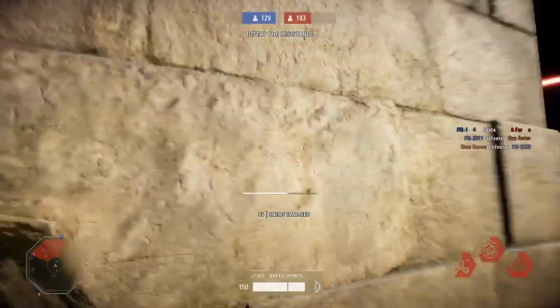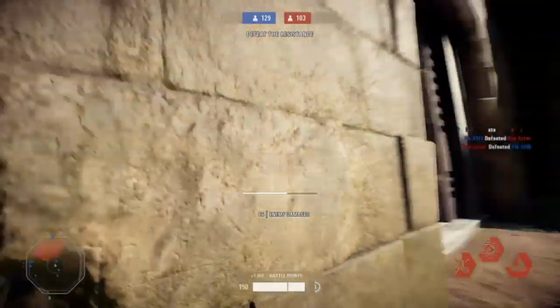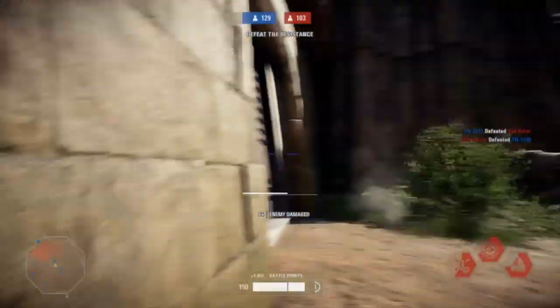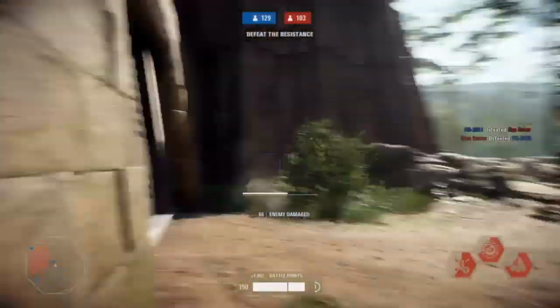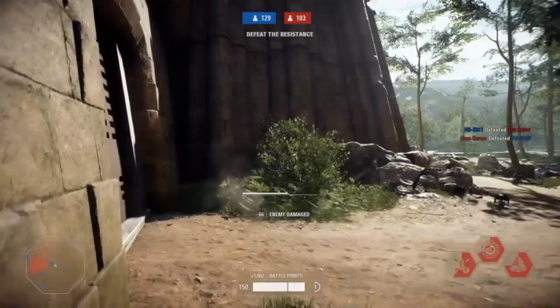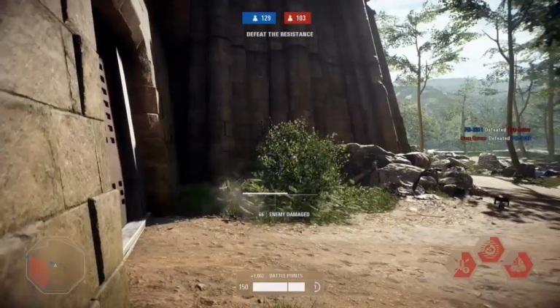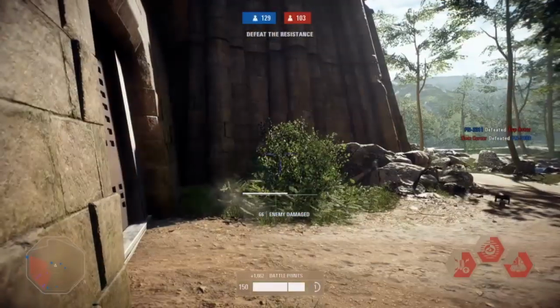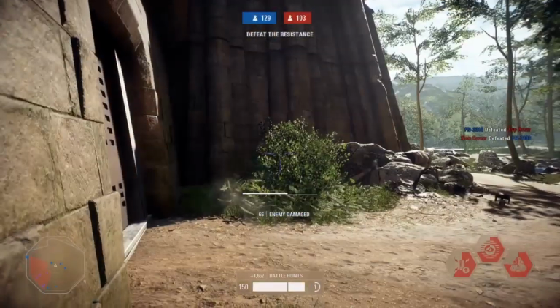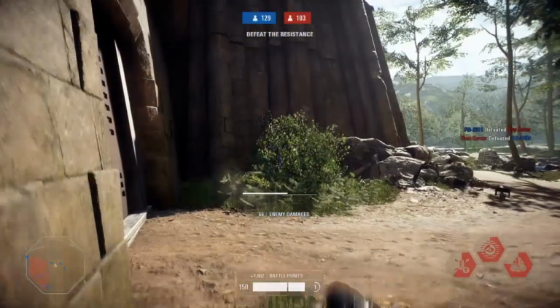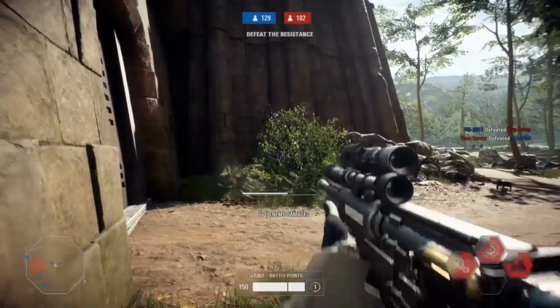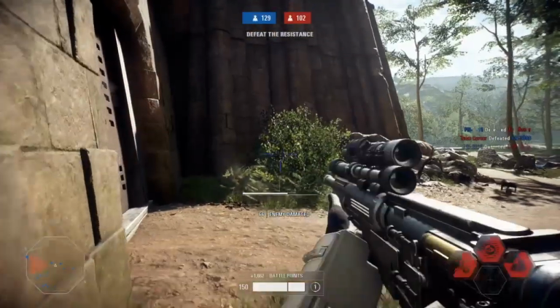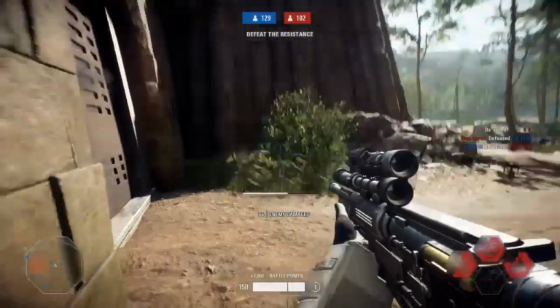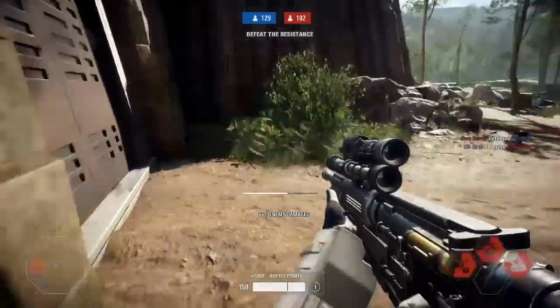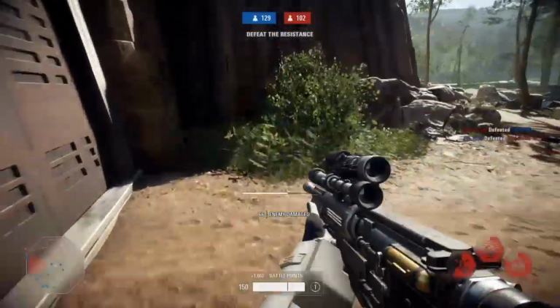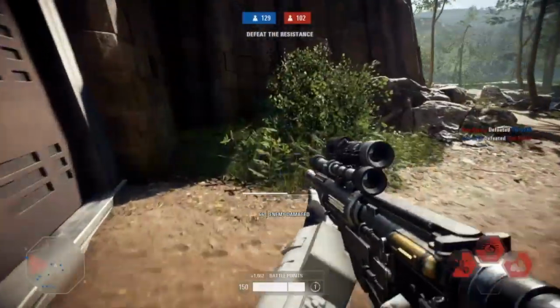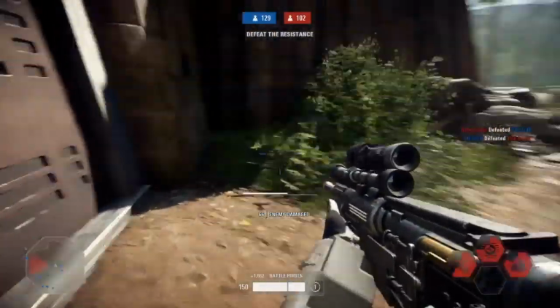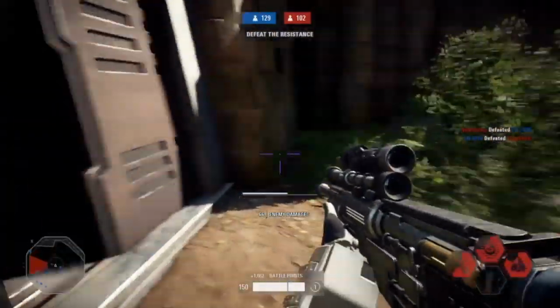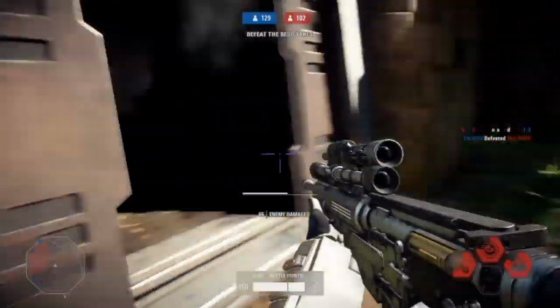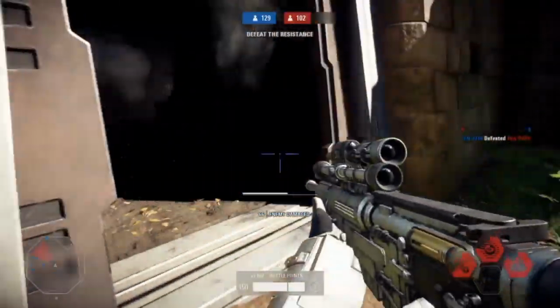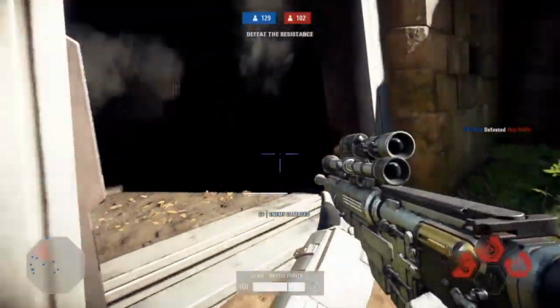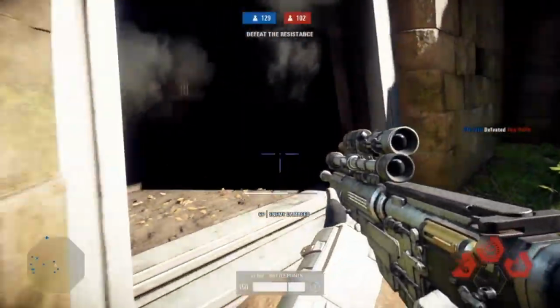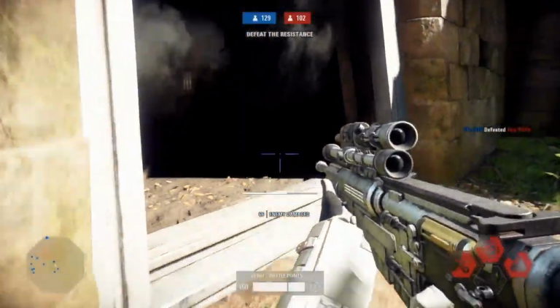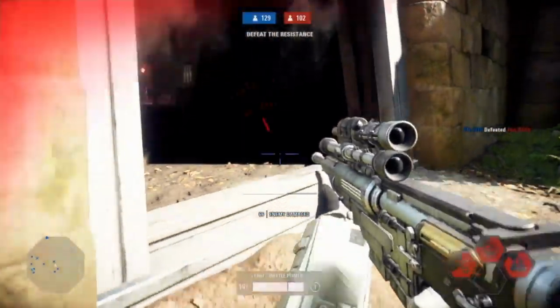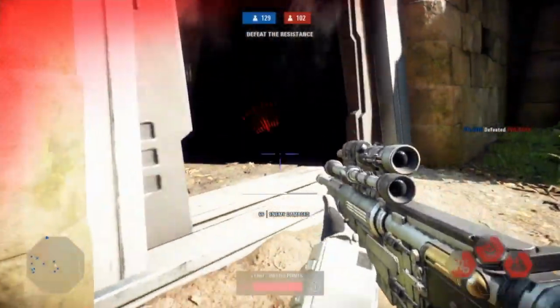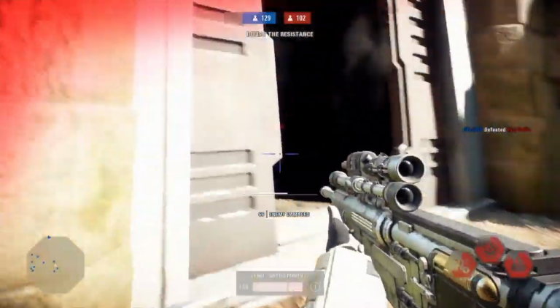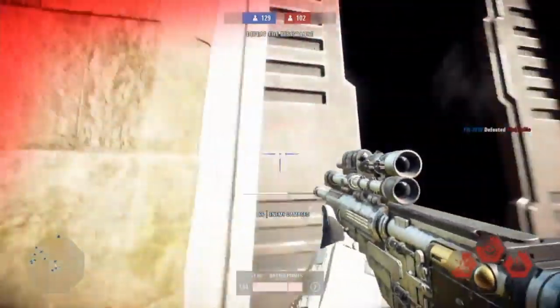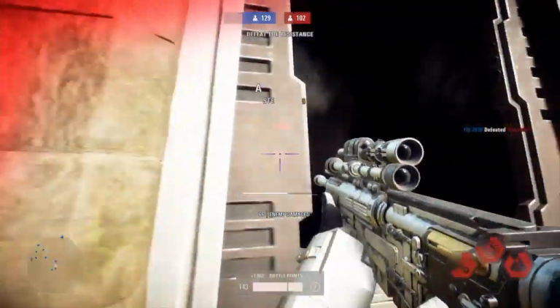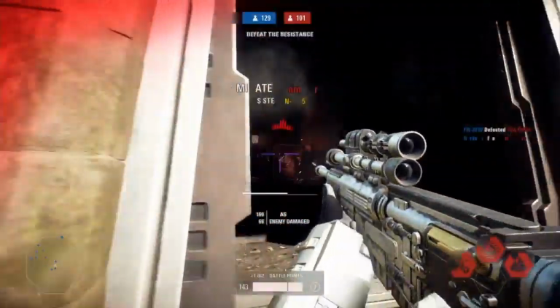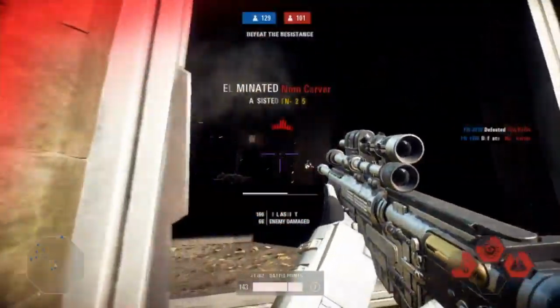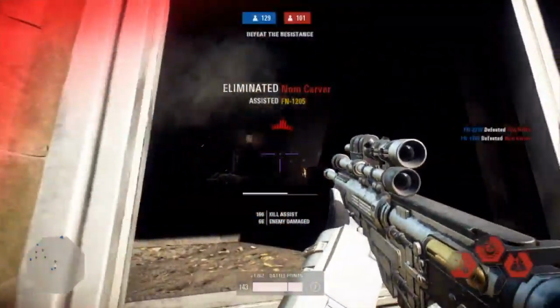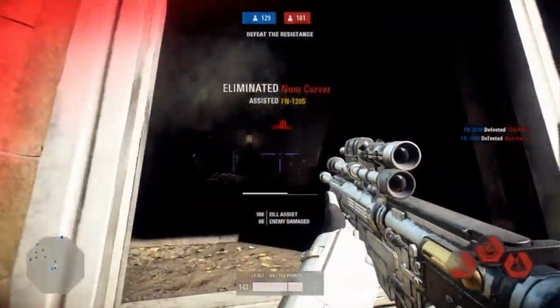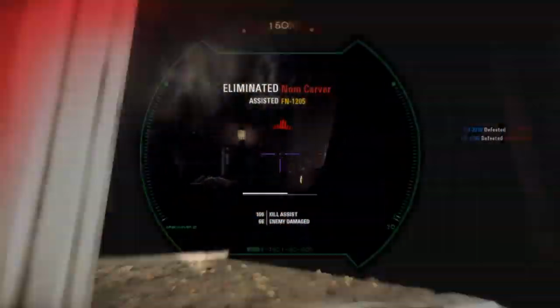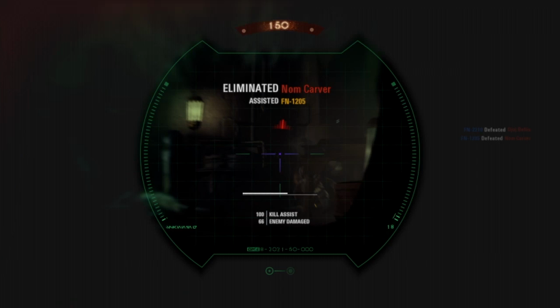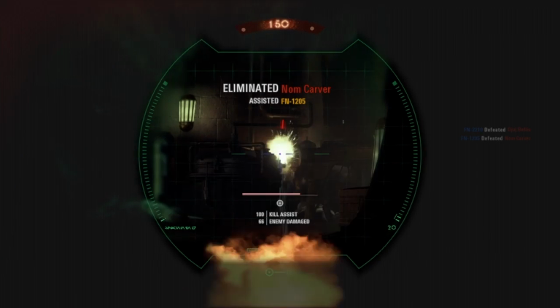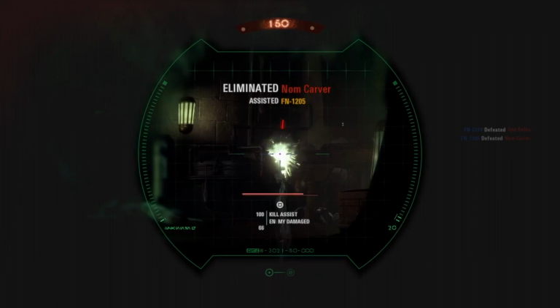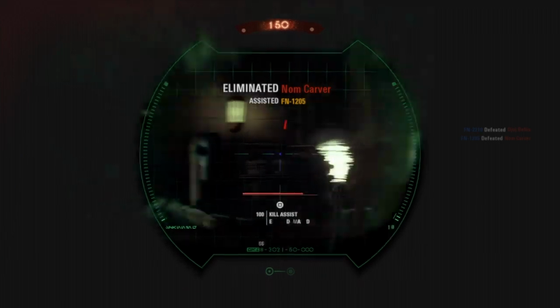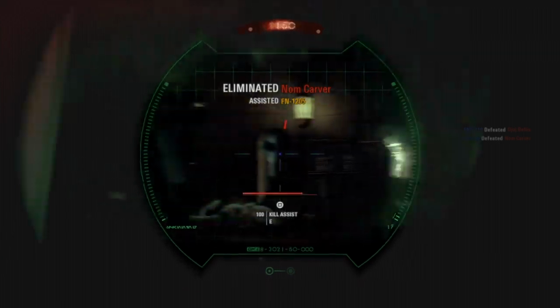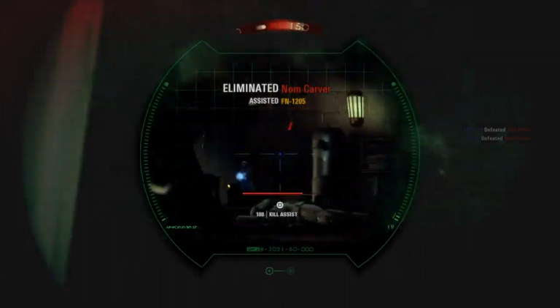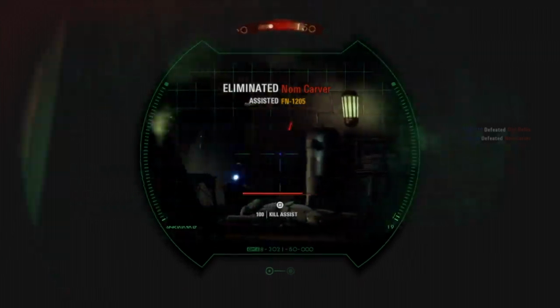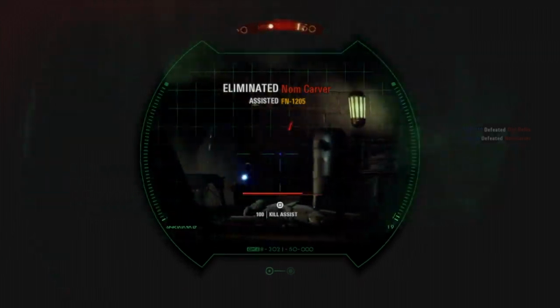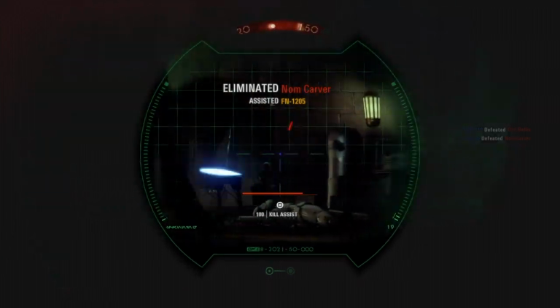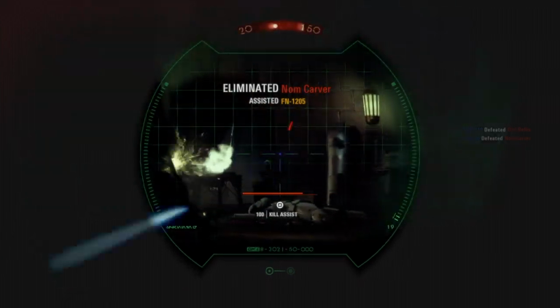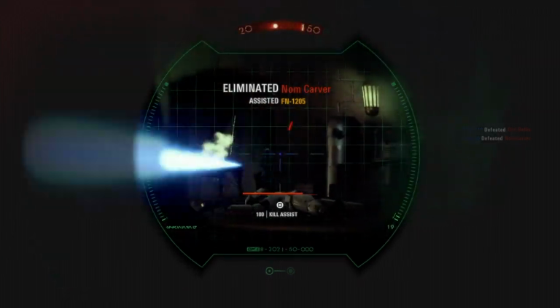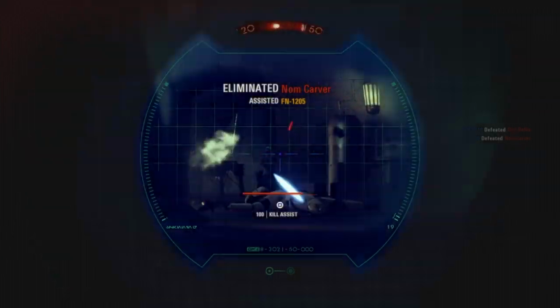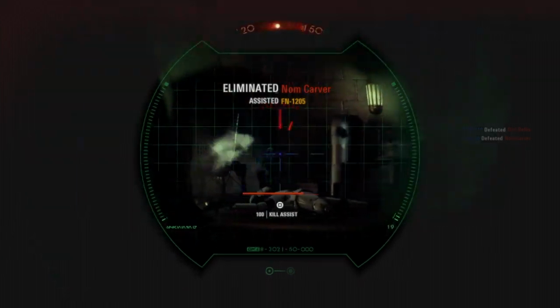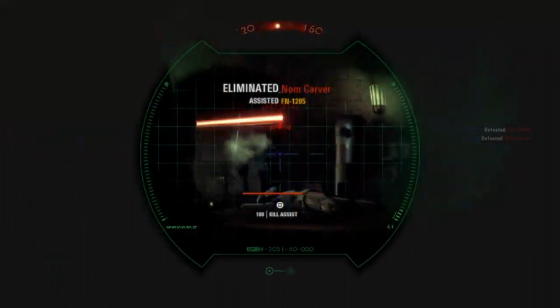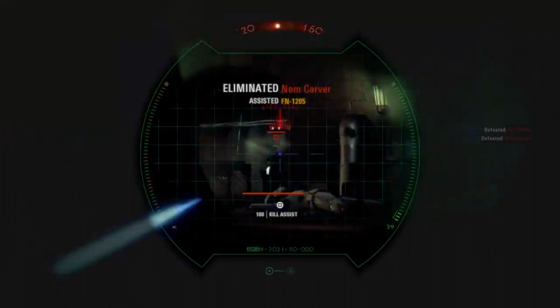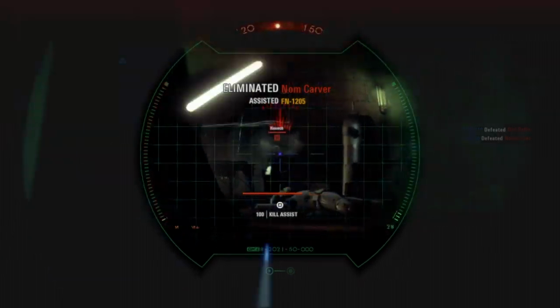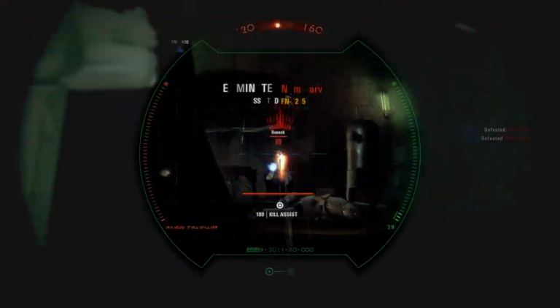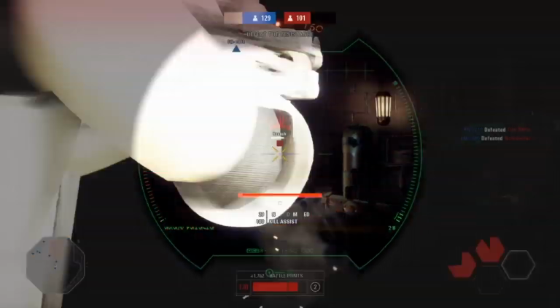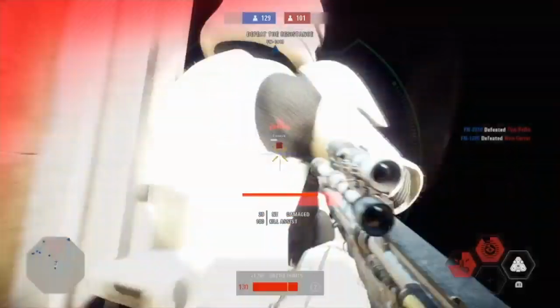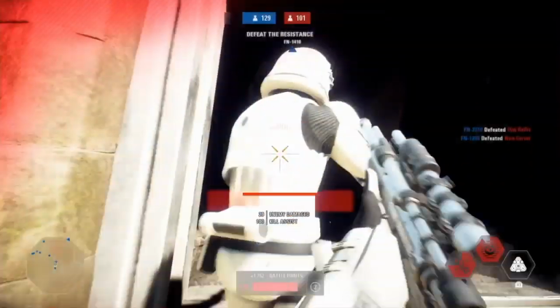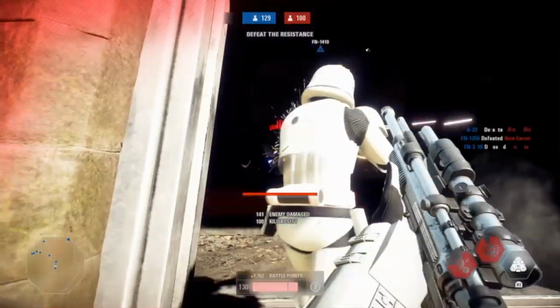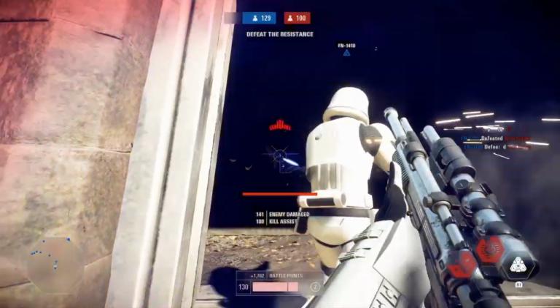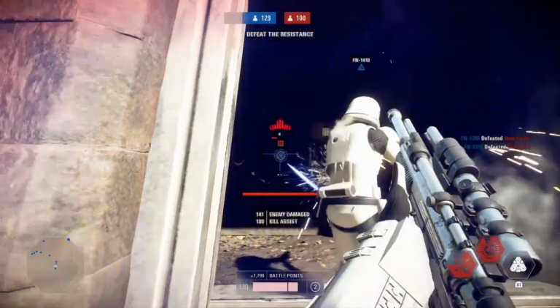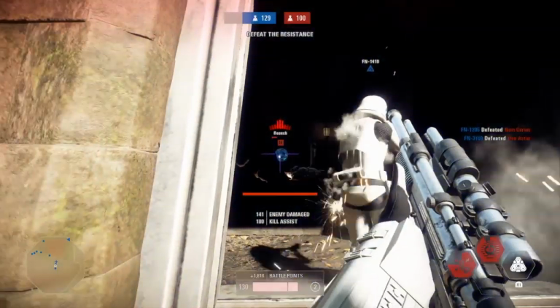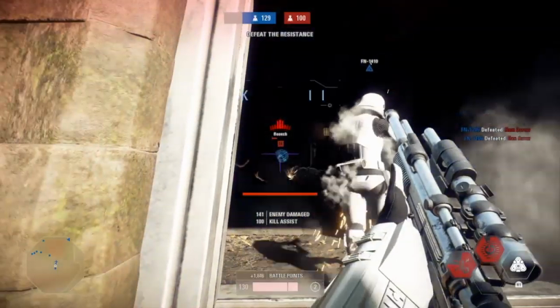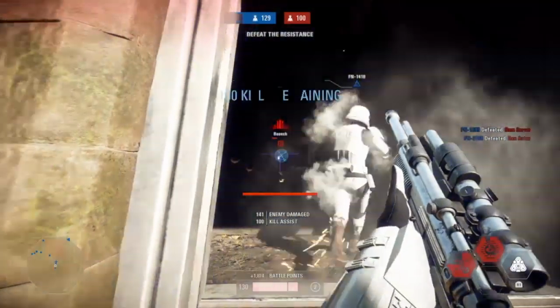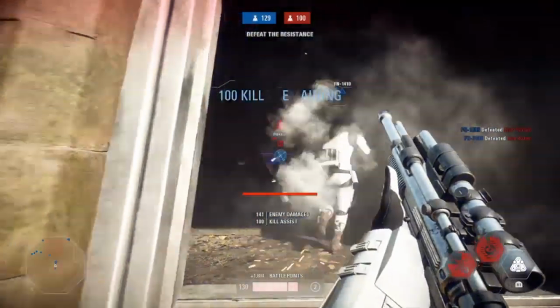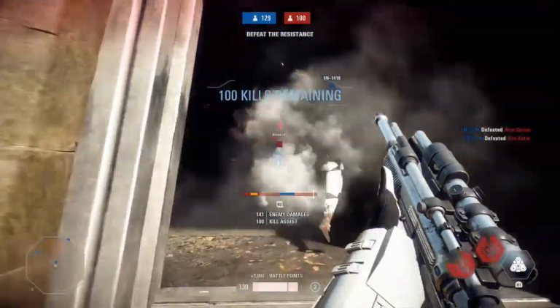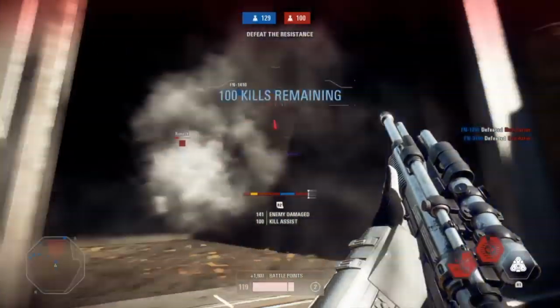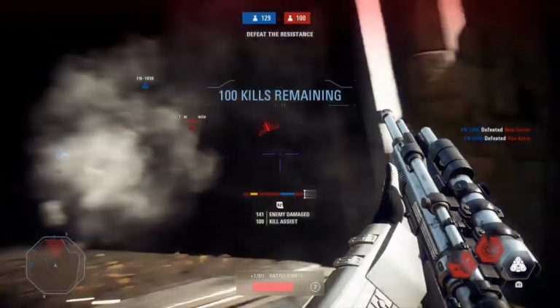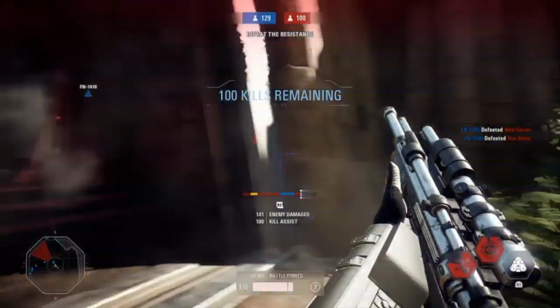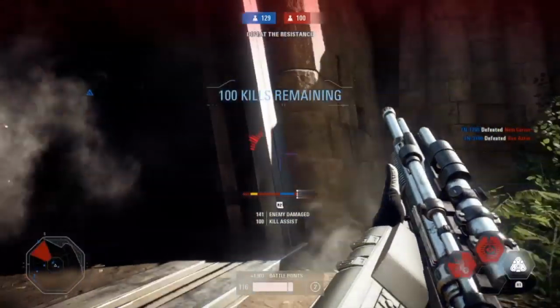I'll roll to the side here. Rolling is the best way of getting out of danger if you're a sniper, so you have to crouch and do it at the right time.